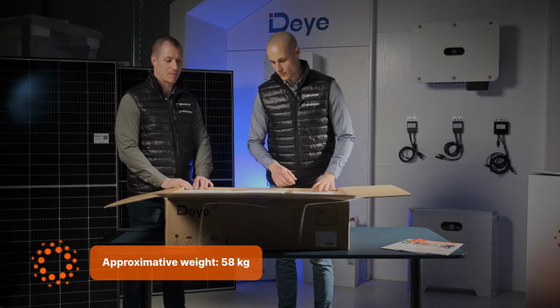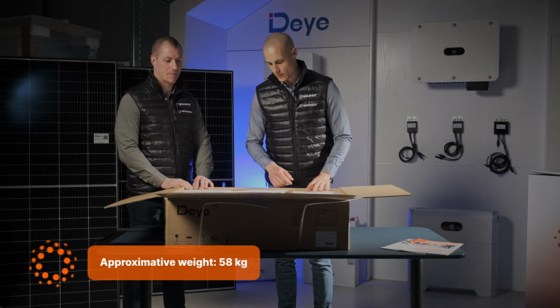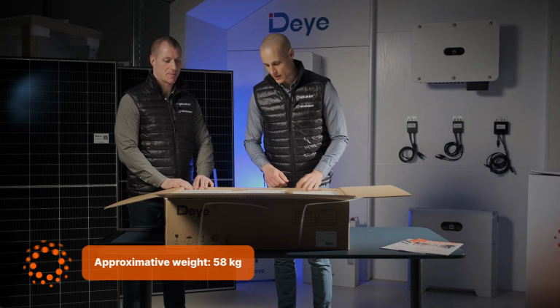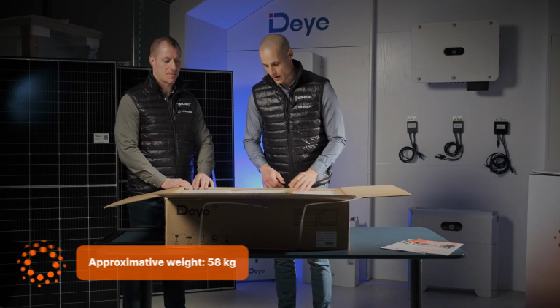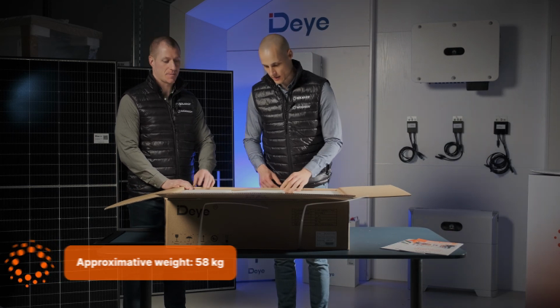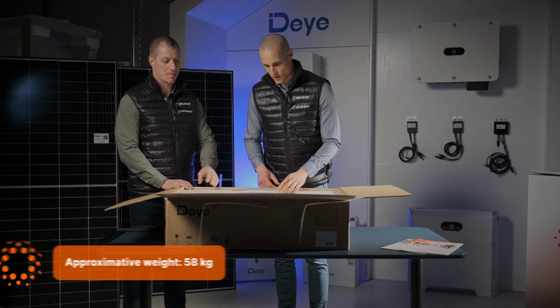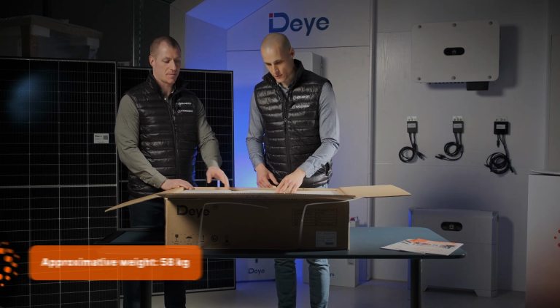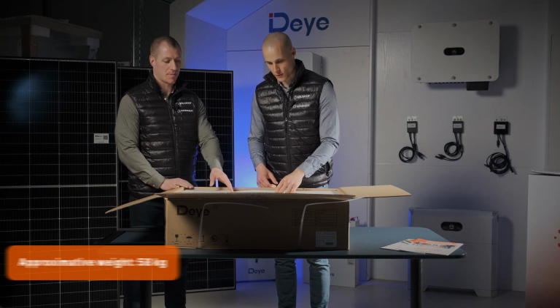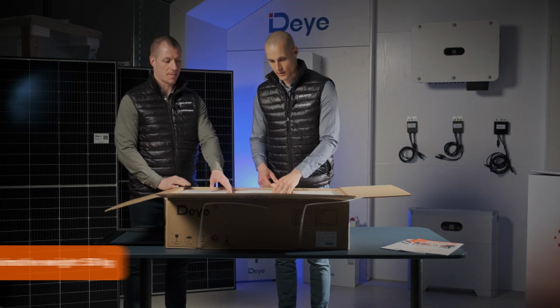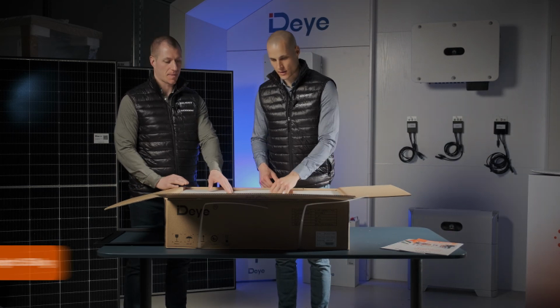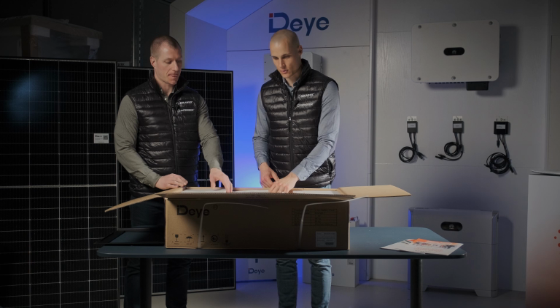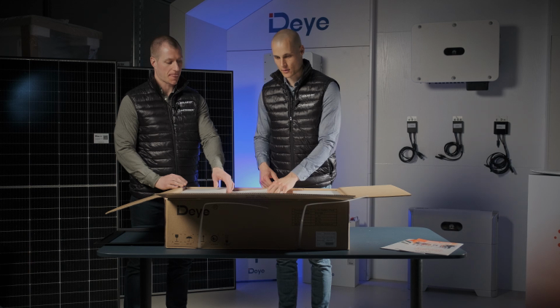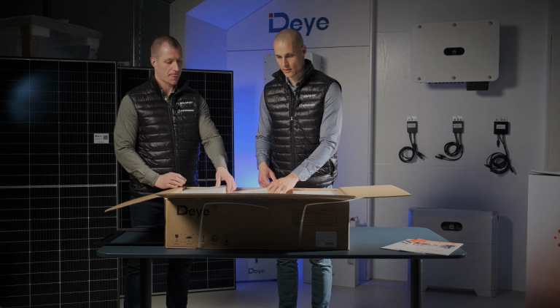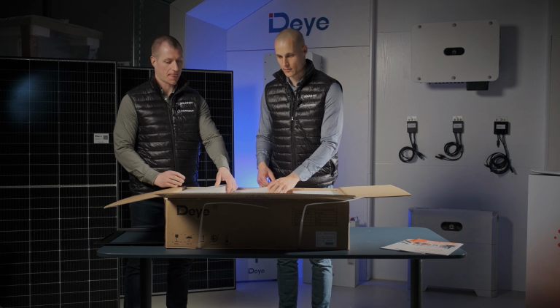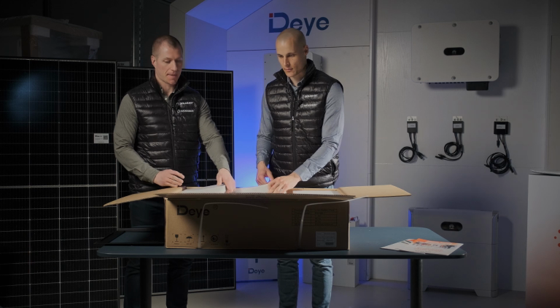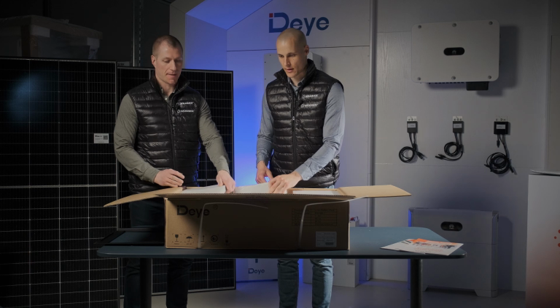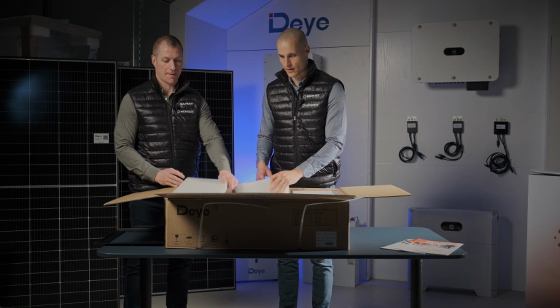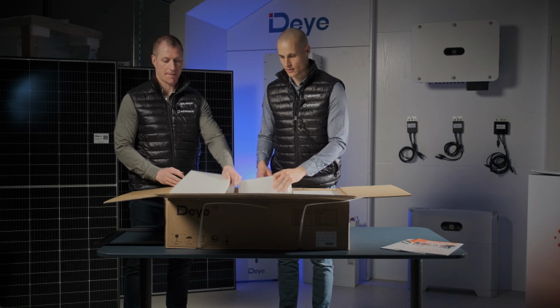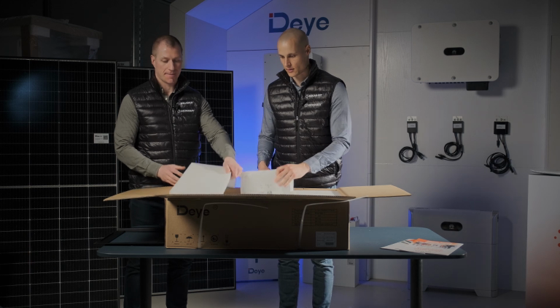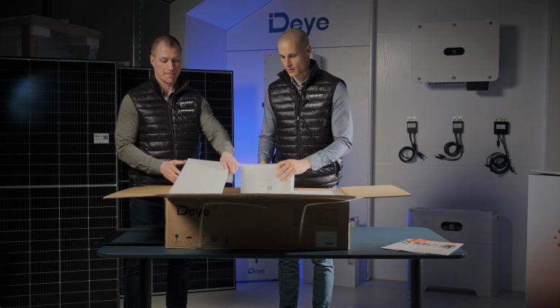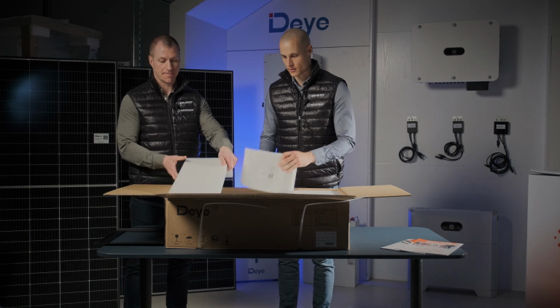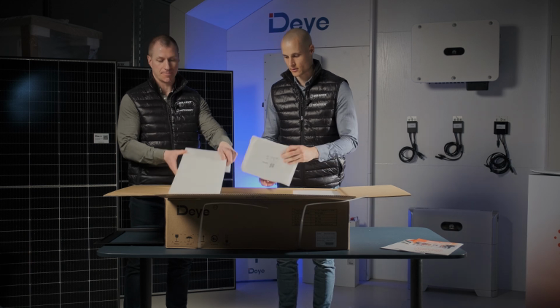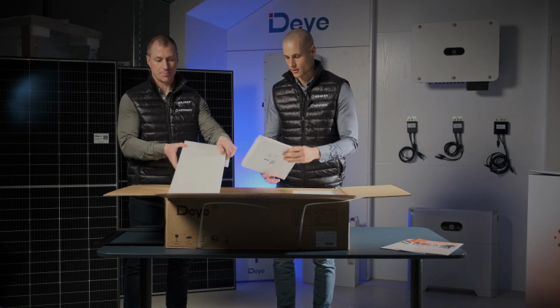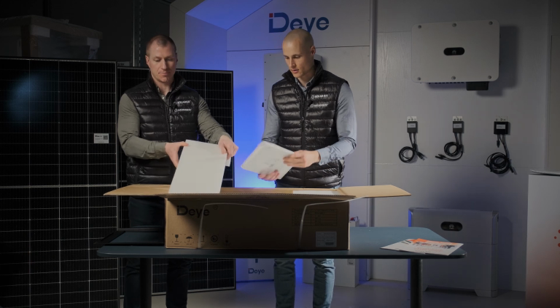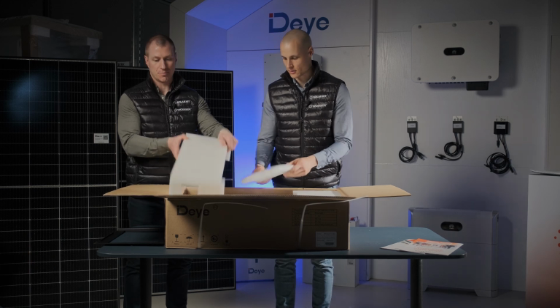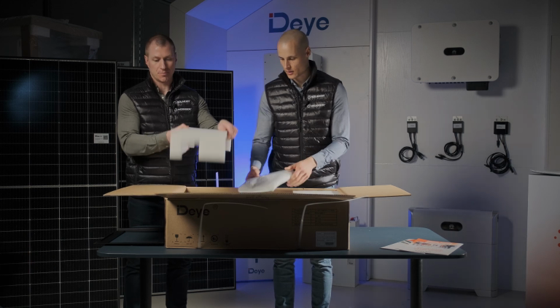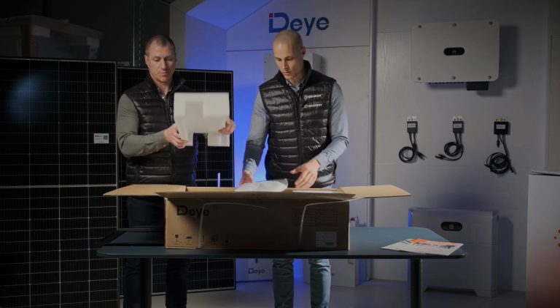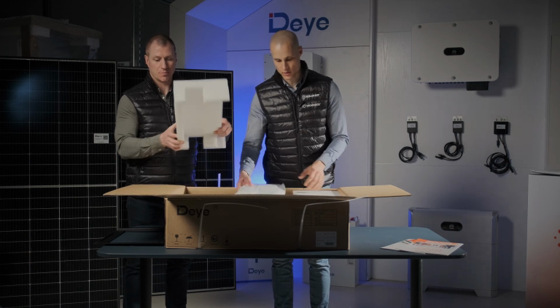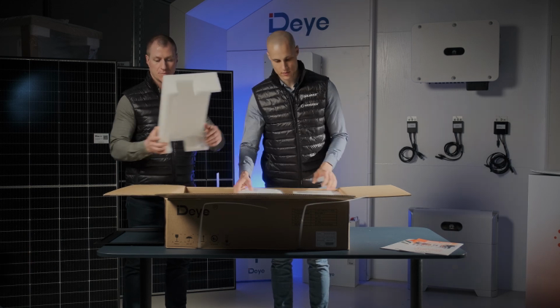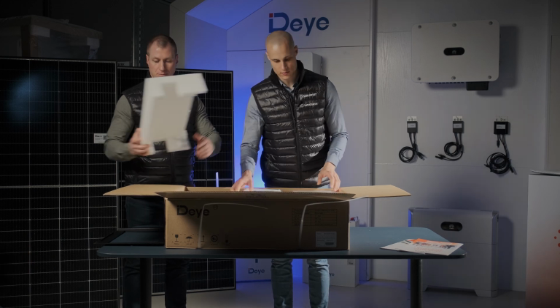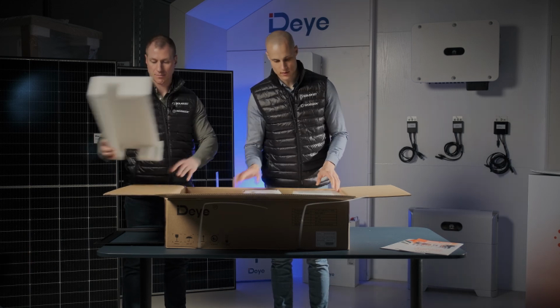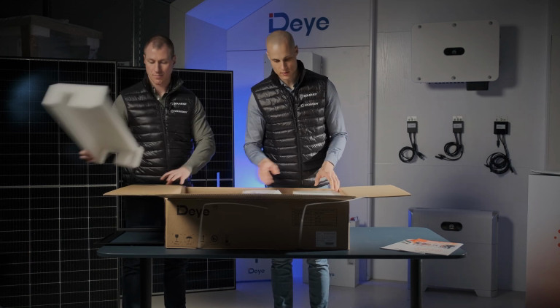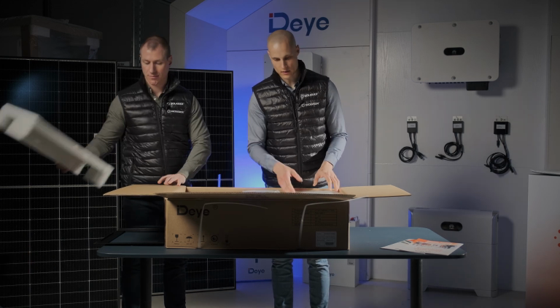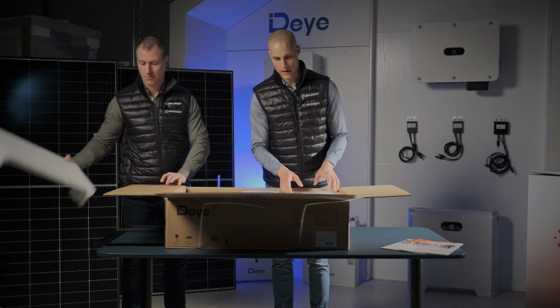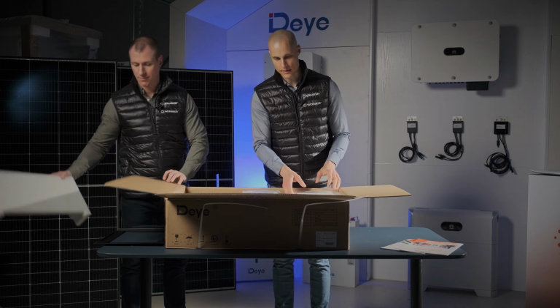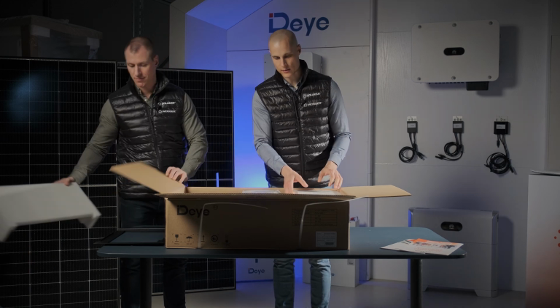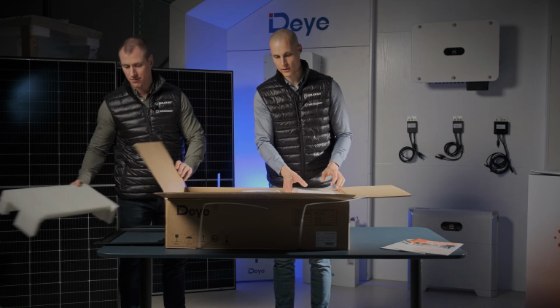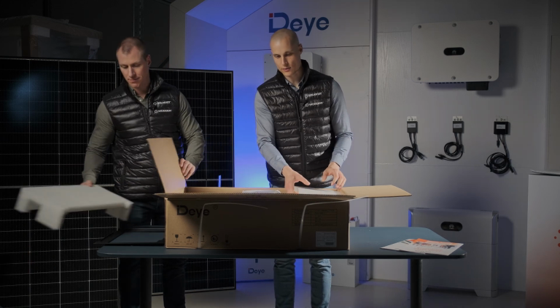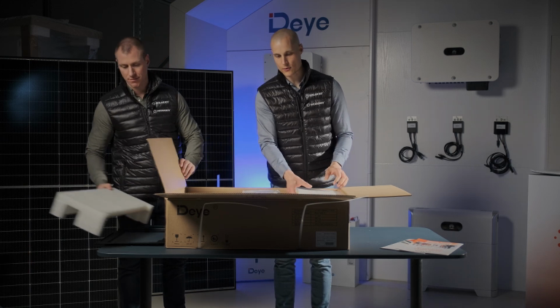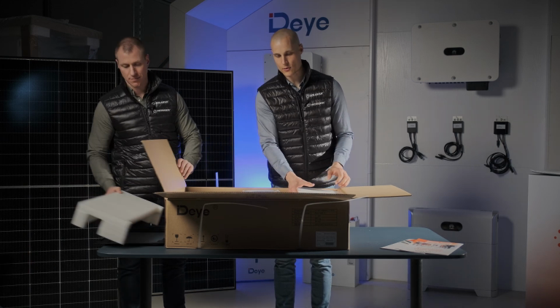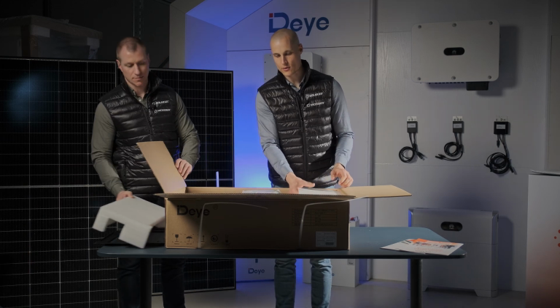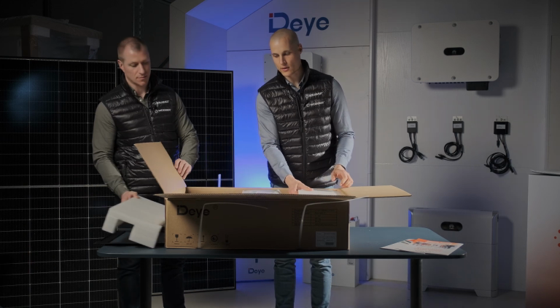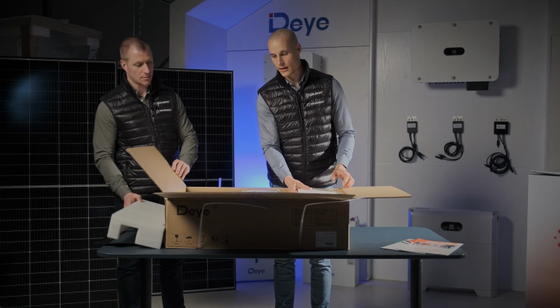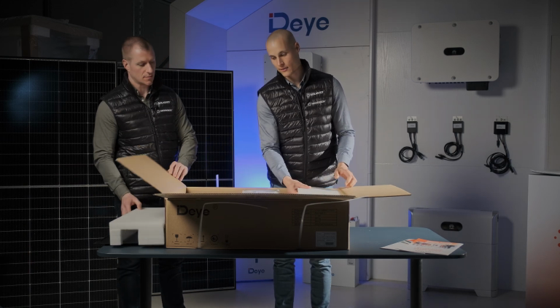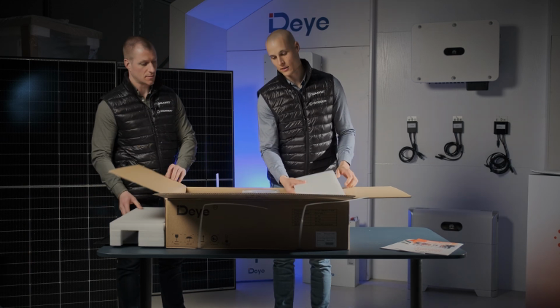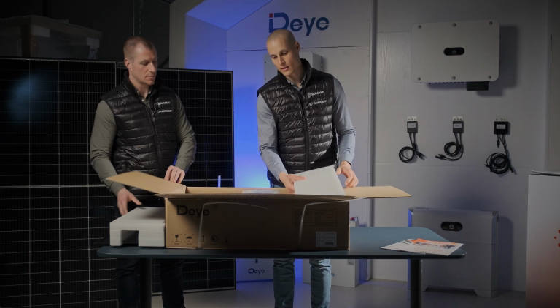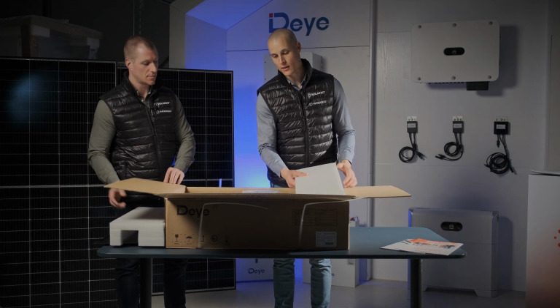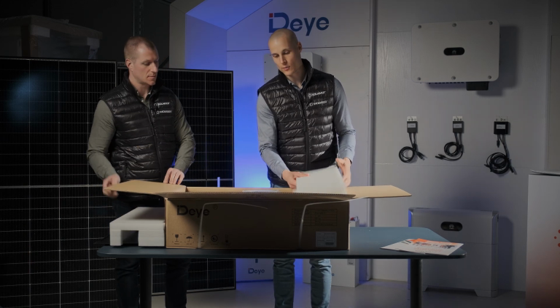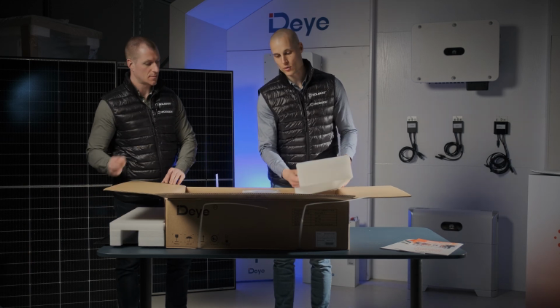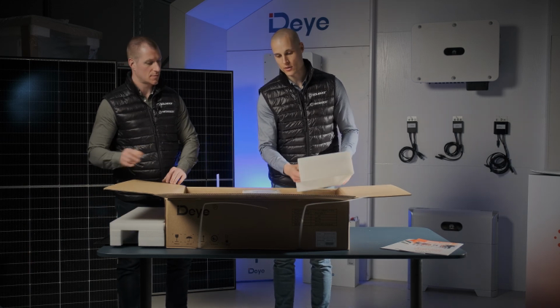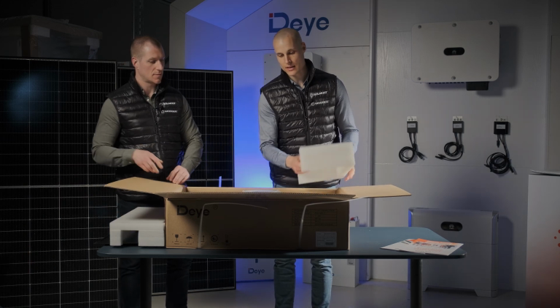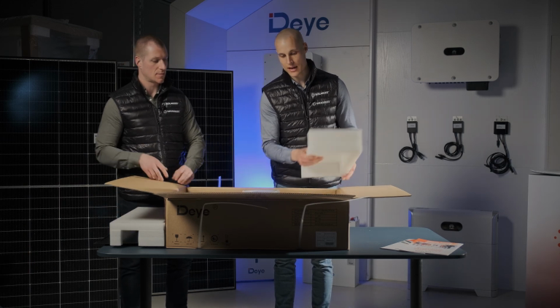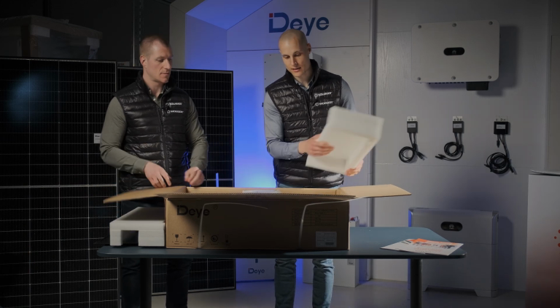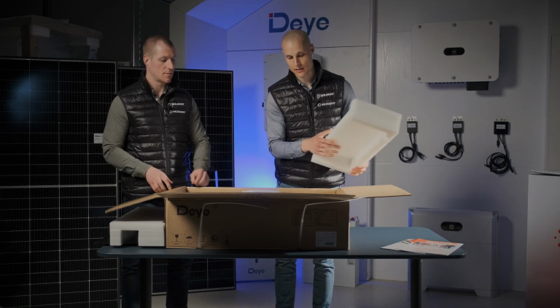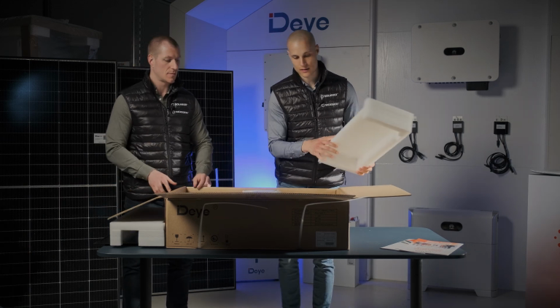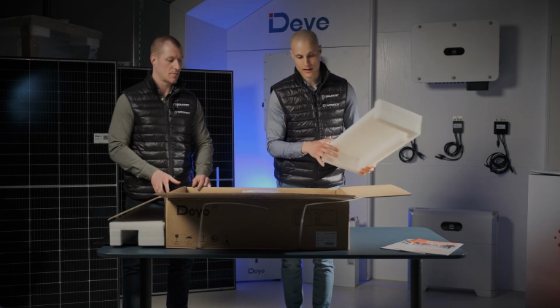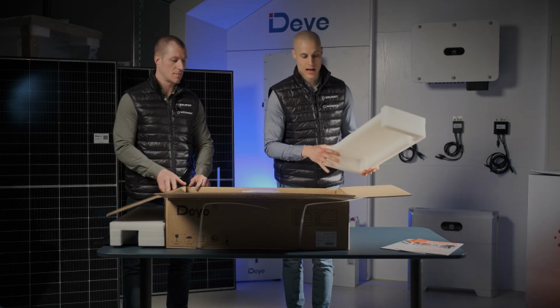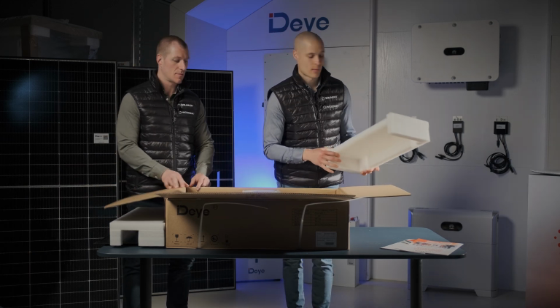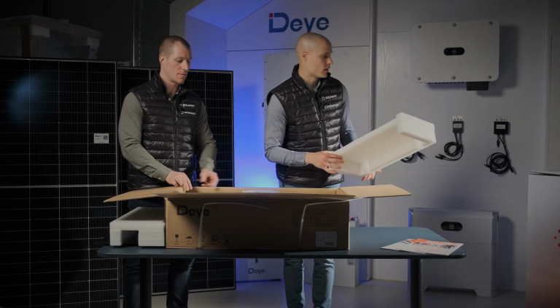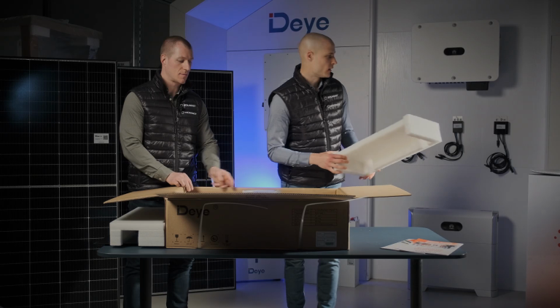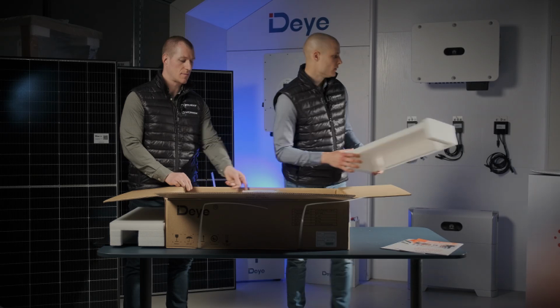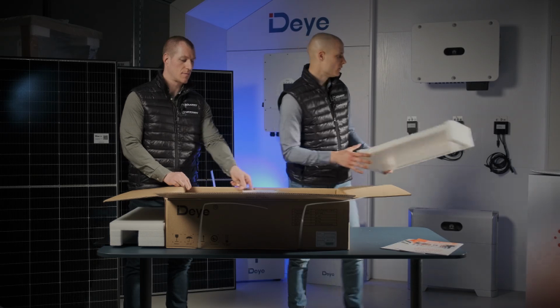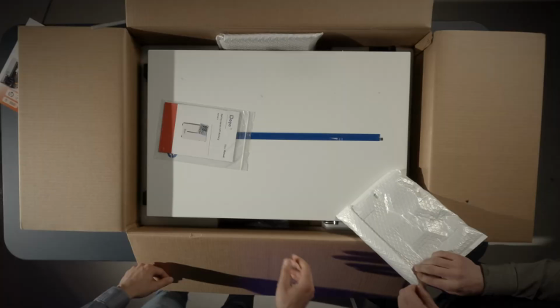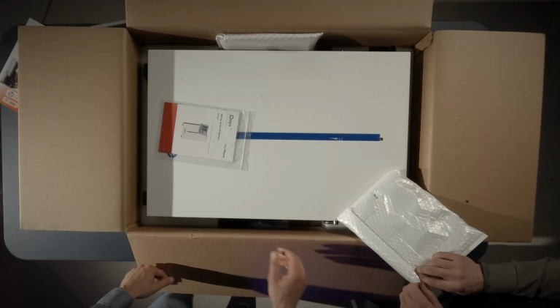When we unpack it, you'll see it has legs pre-installed, and once you open it, you'll find the factory cables inside.